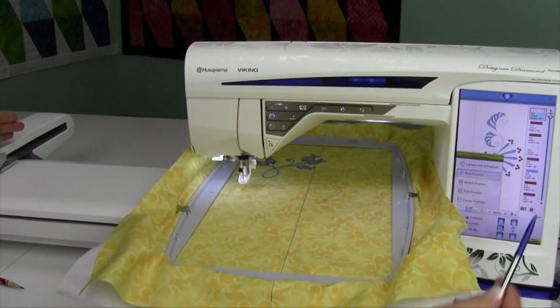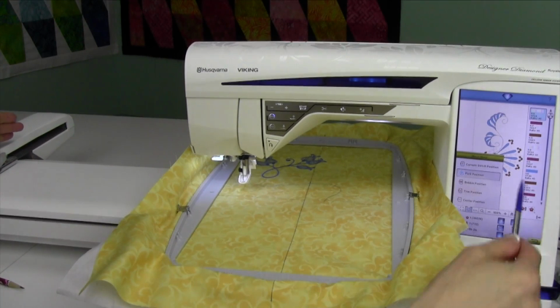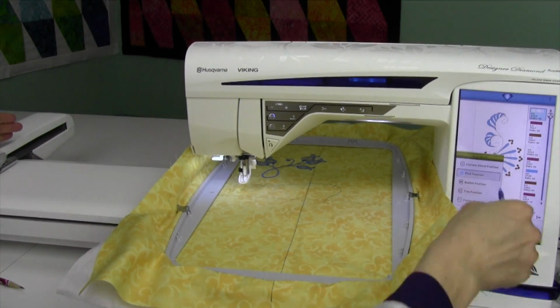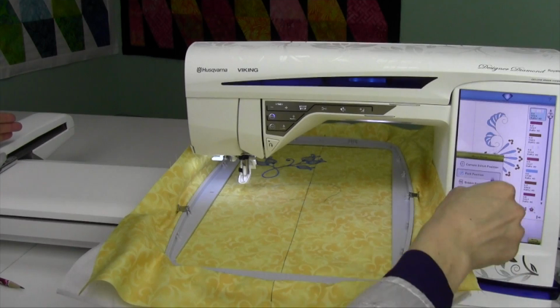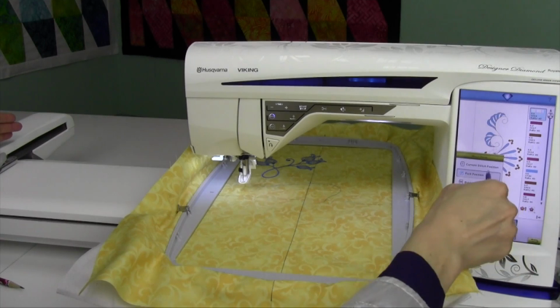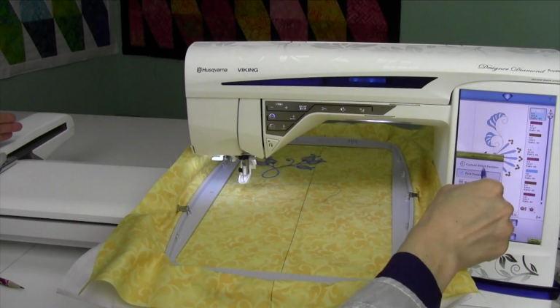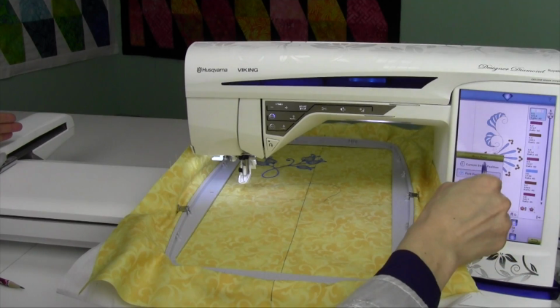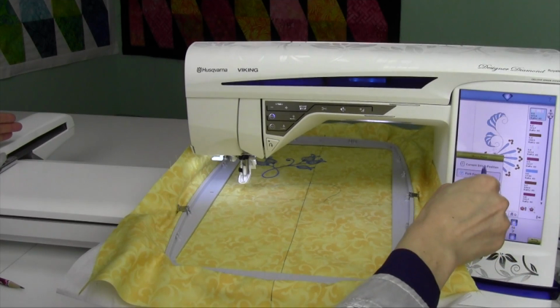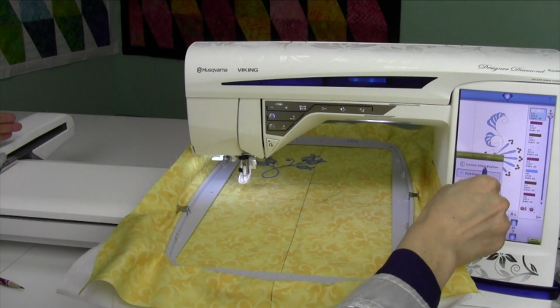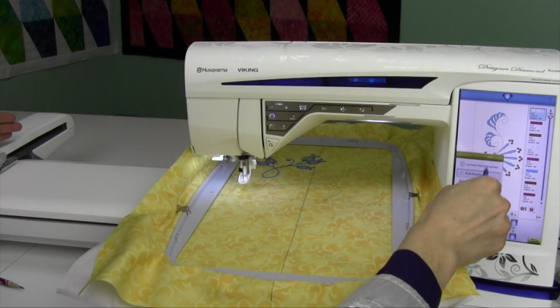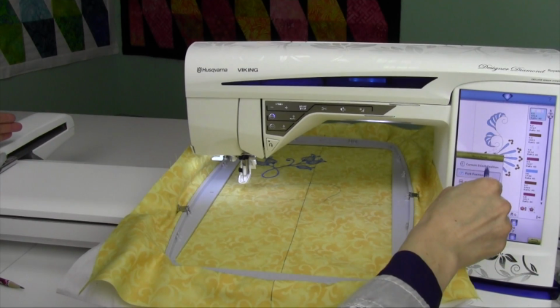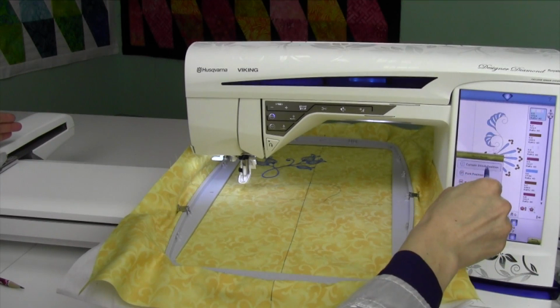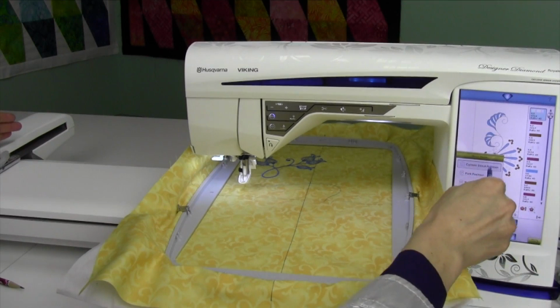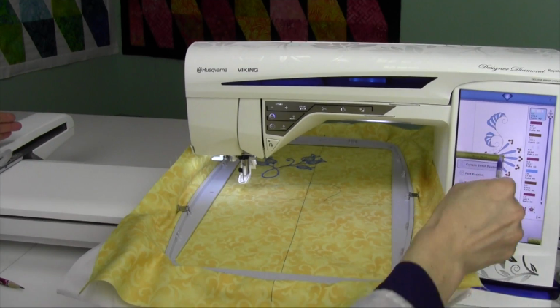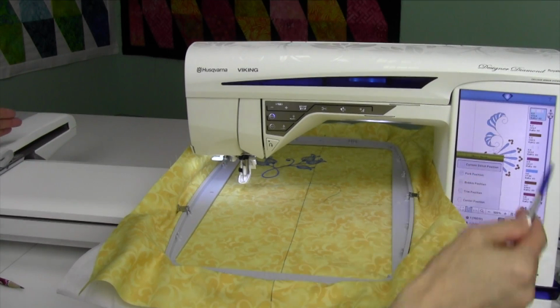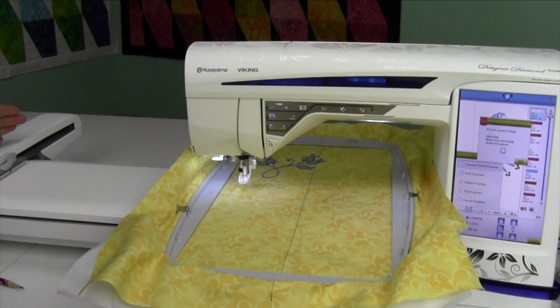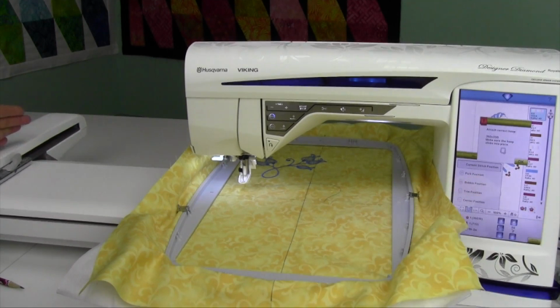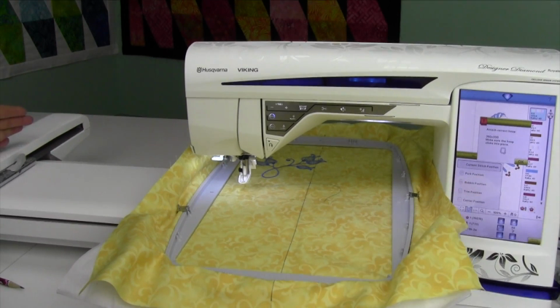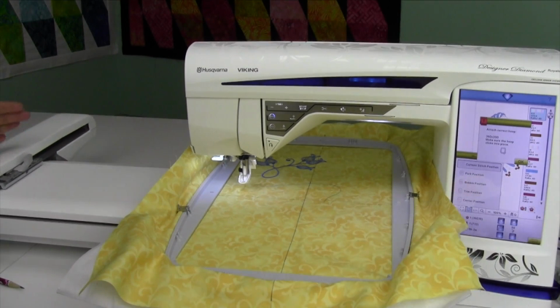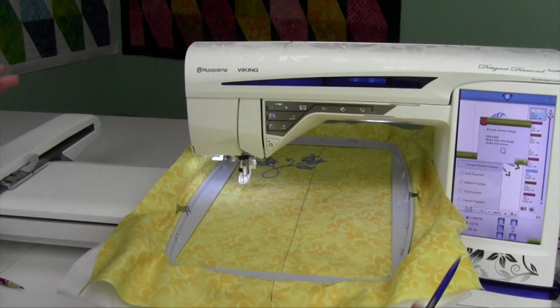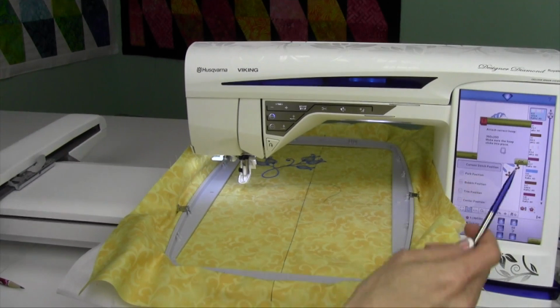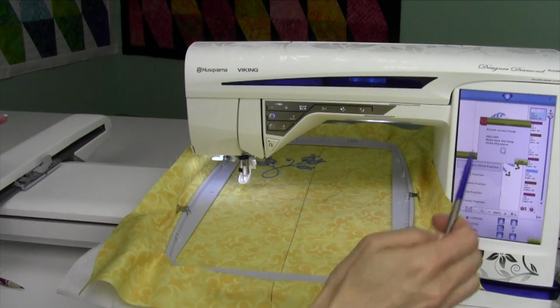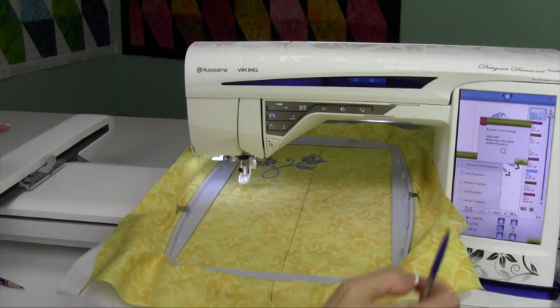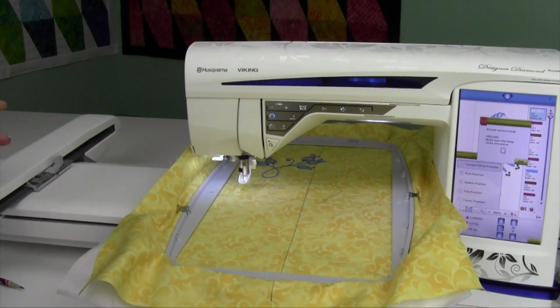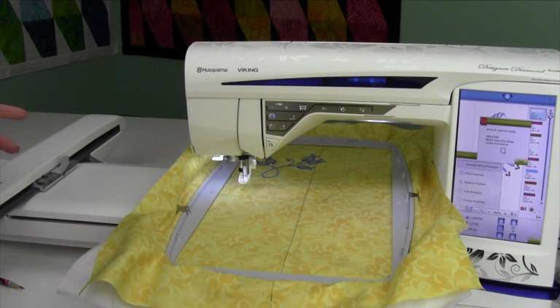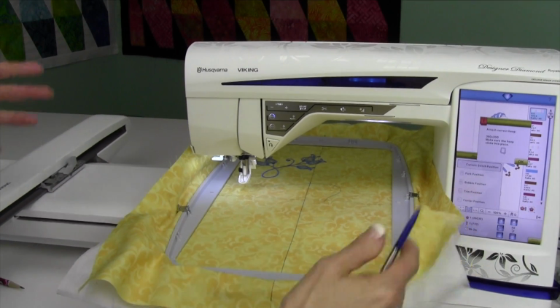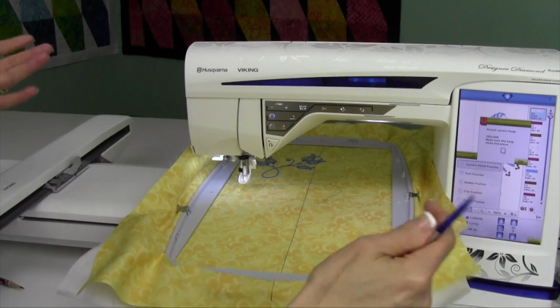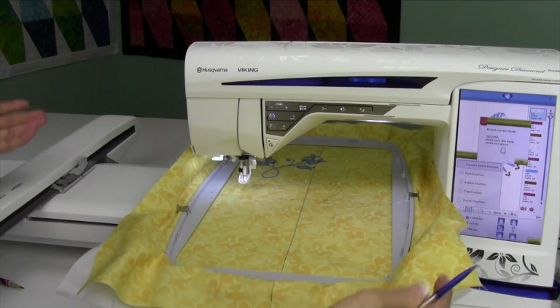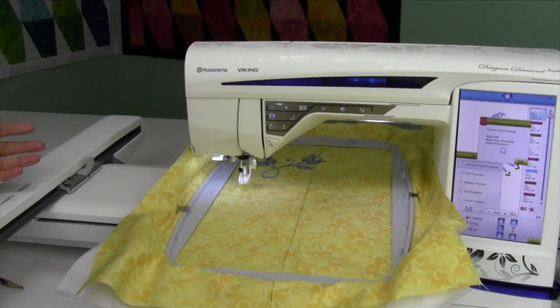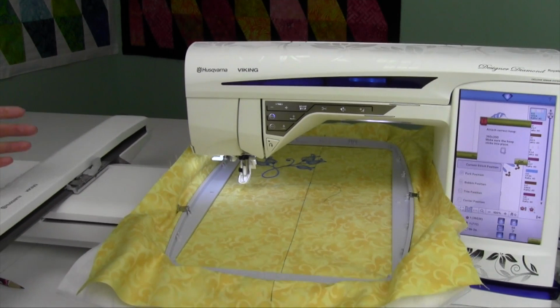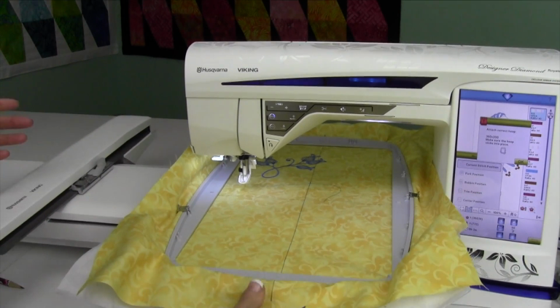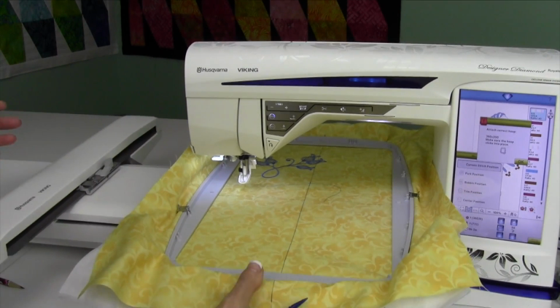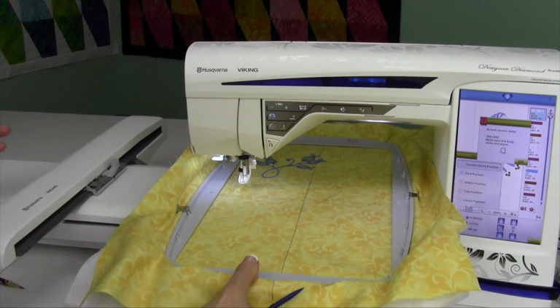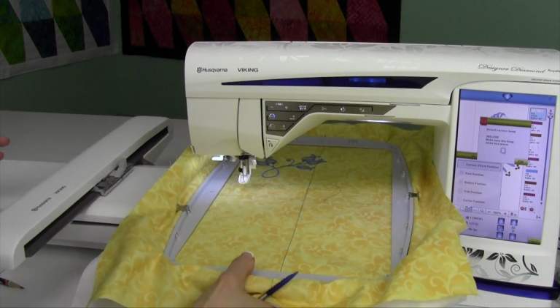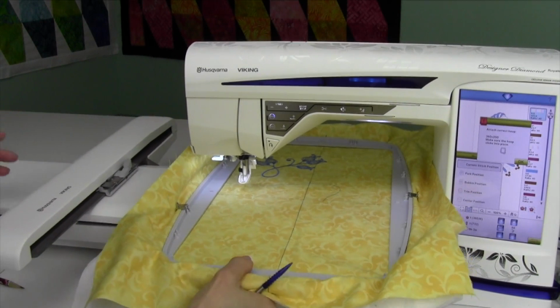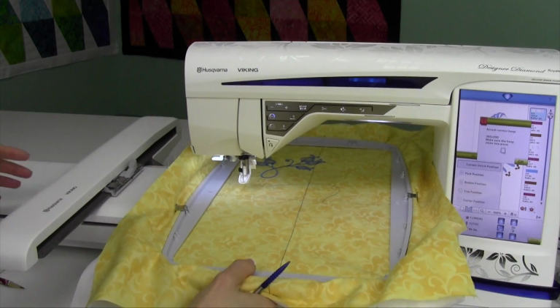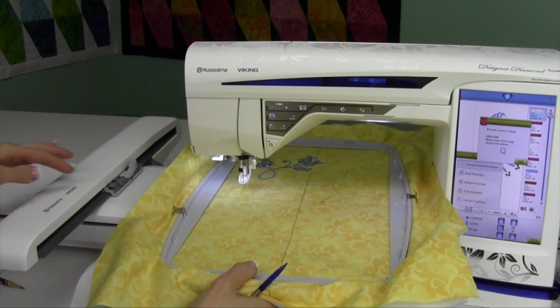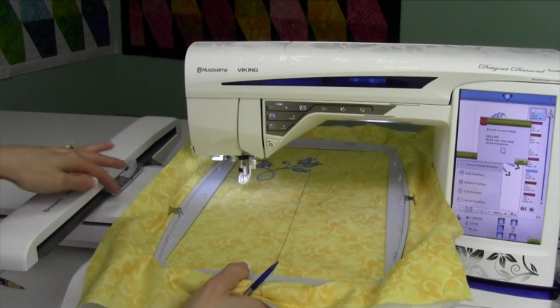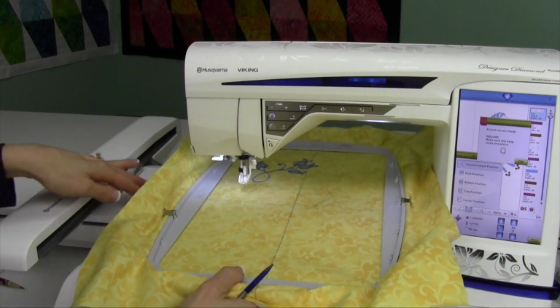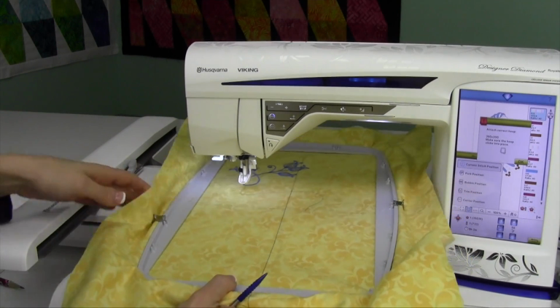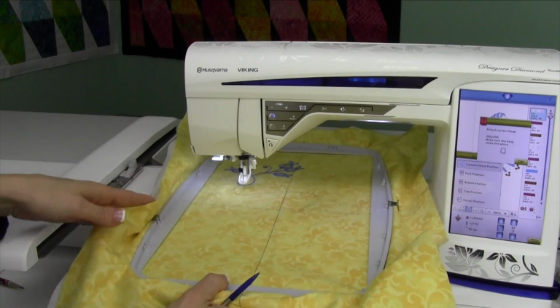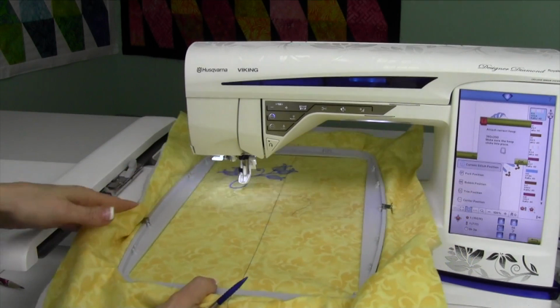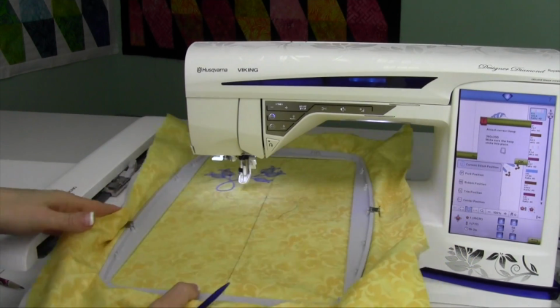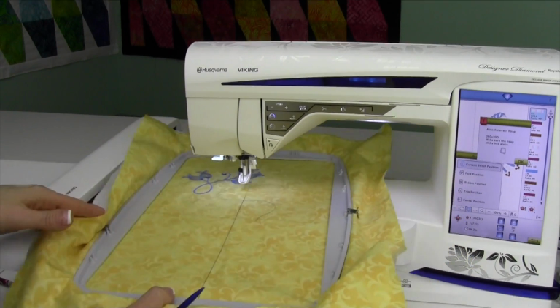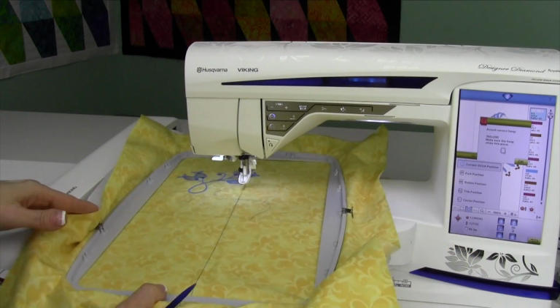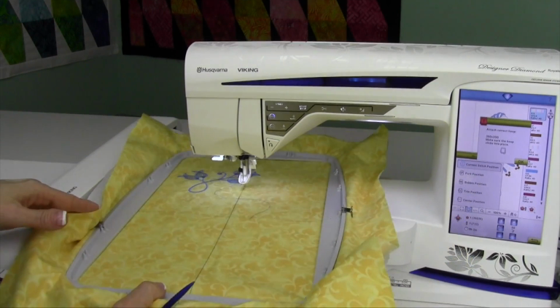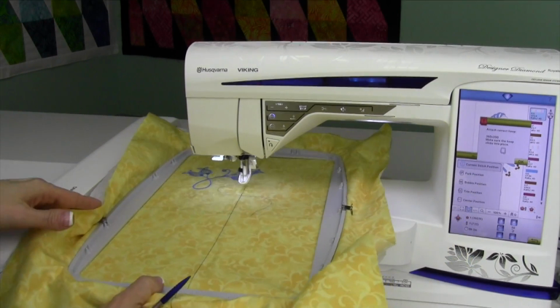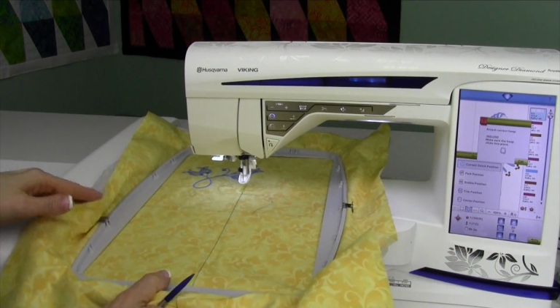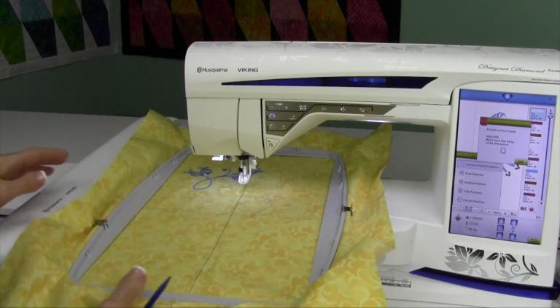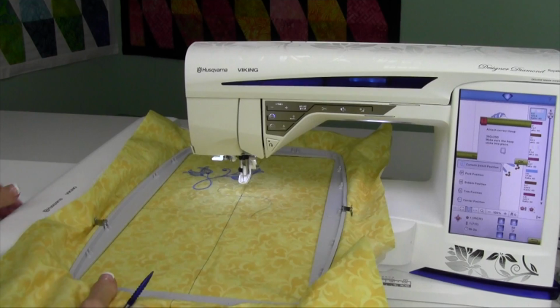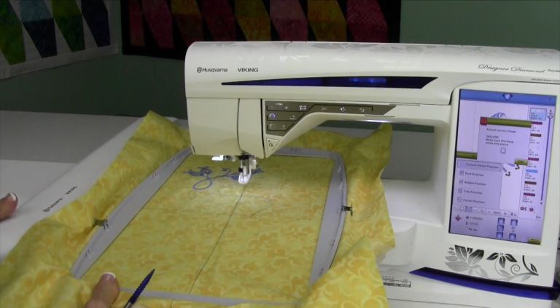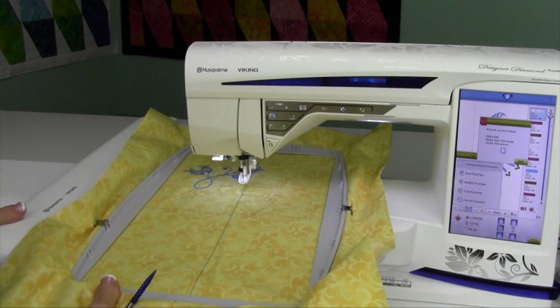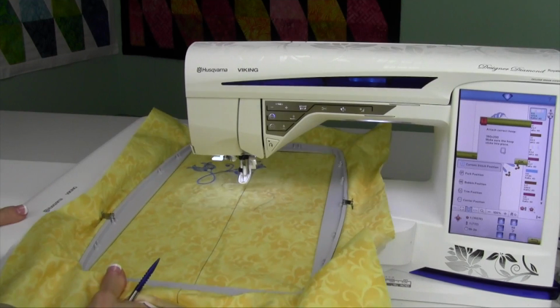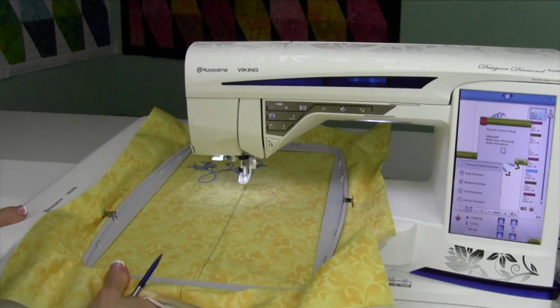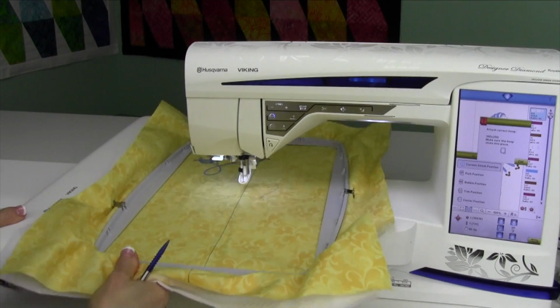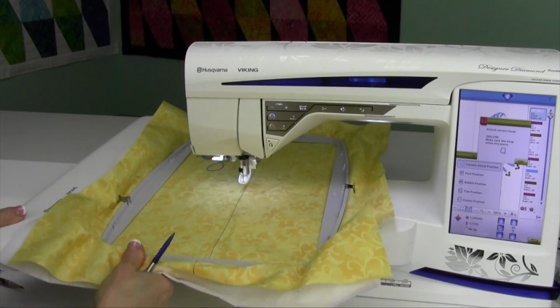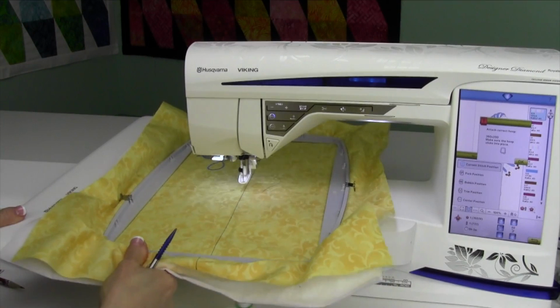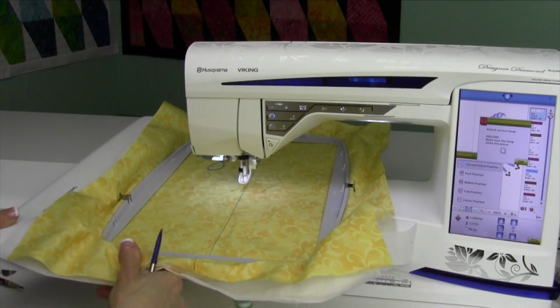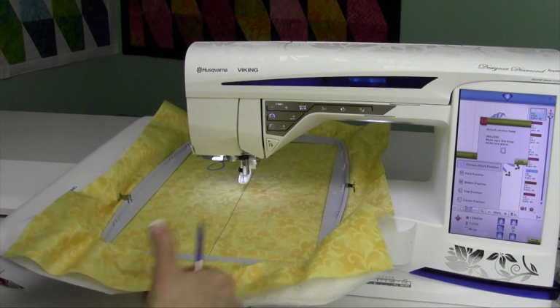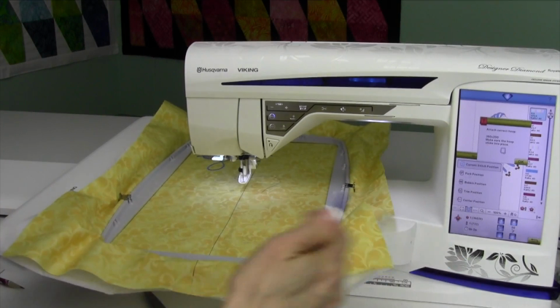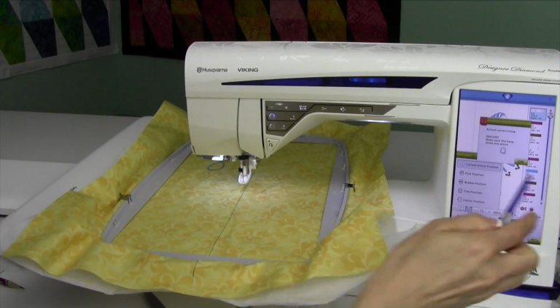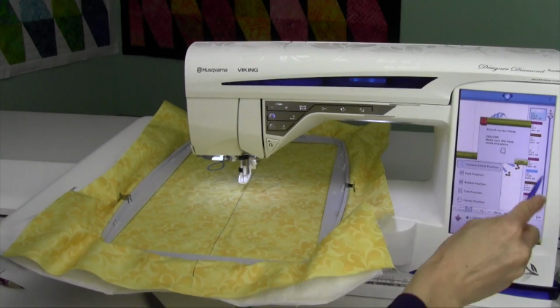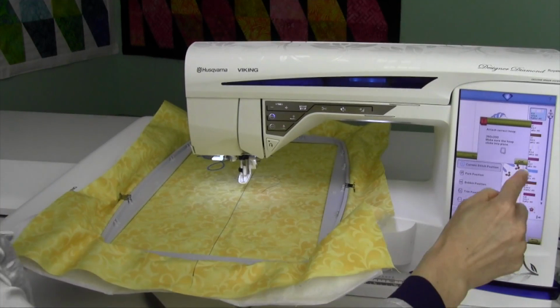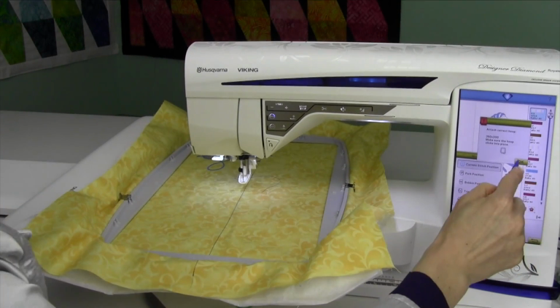When you want to bring it back, touch current stitch position. It'll tell you which hoop you're supposed to have on, so we'll just slide that hoop back into place.